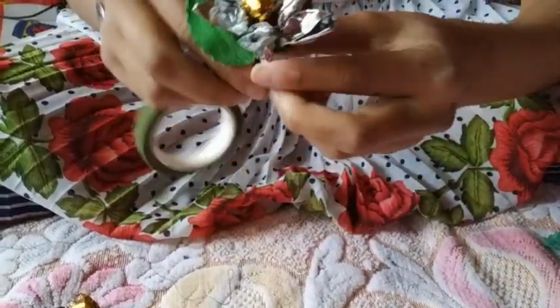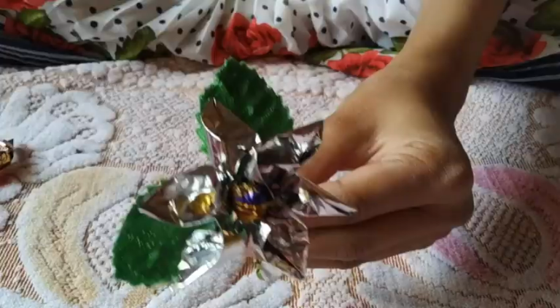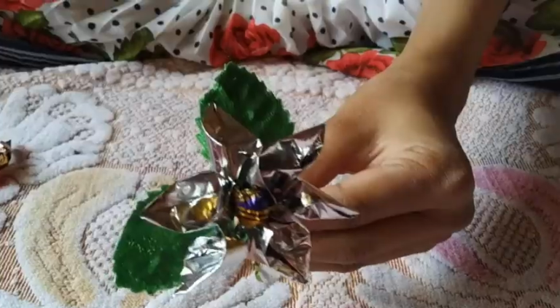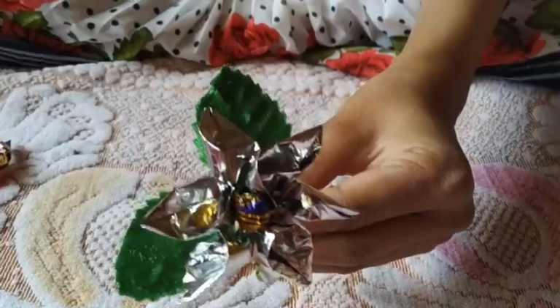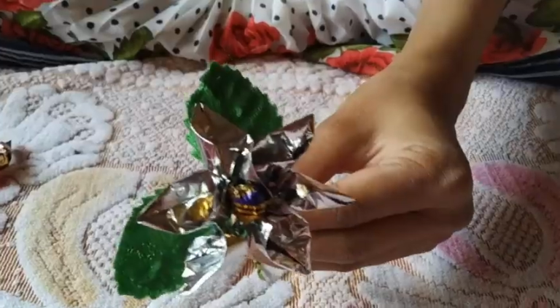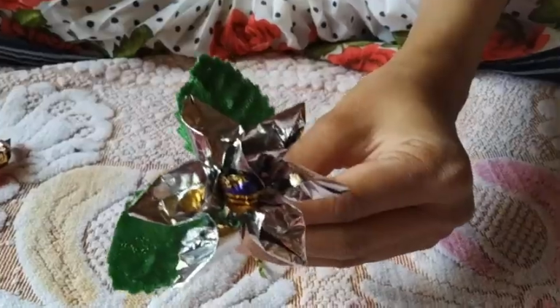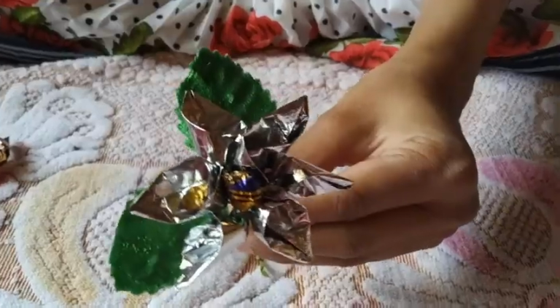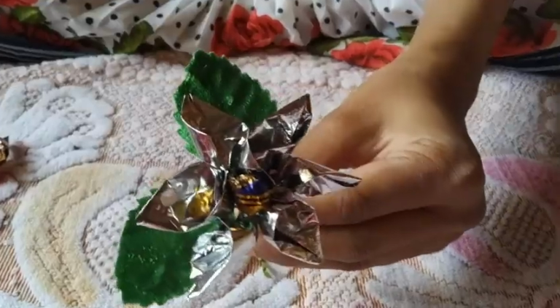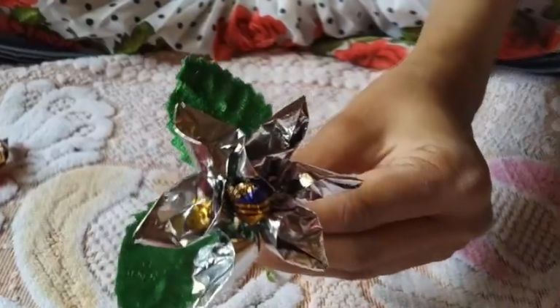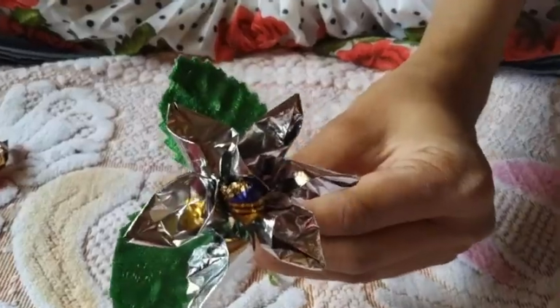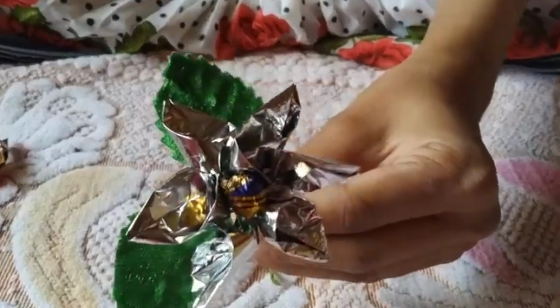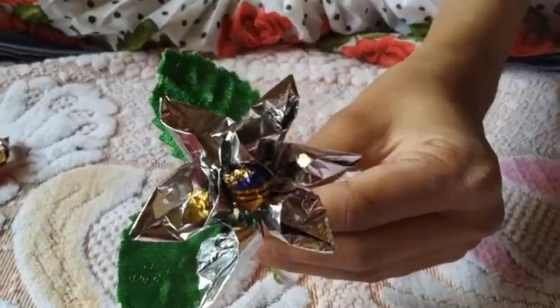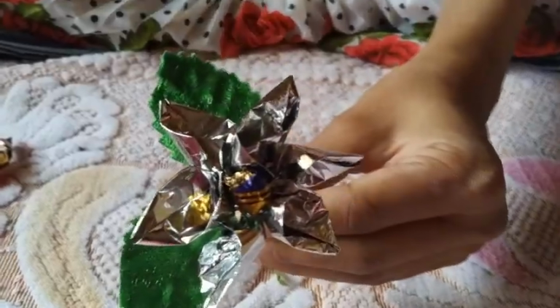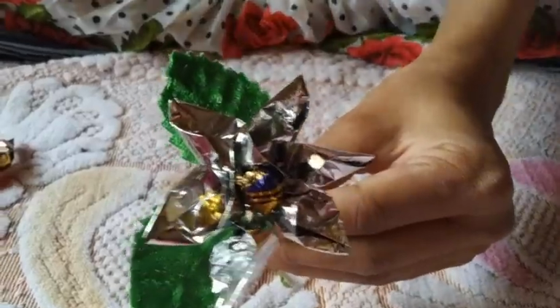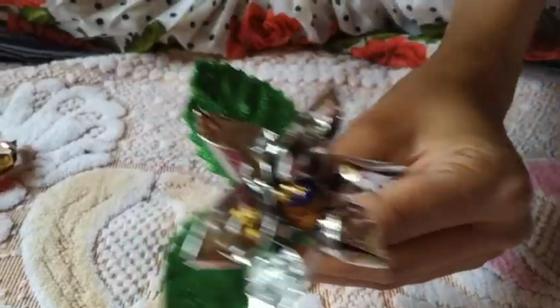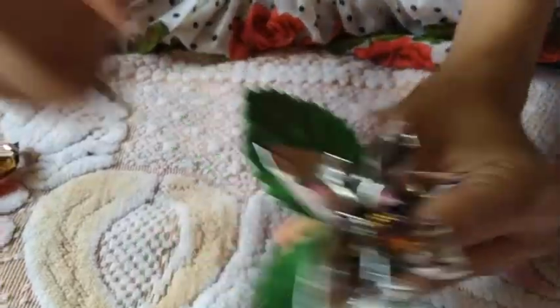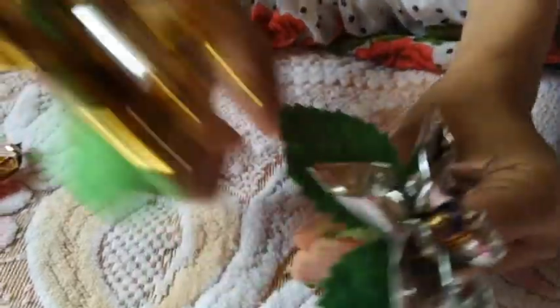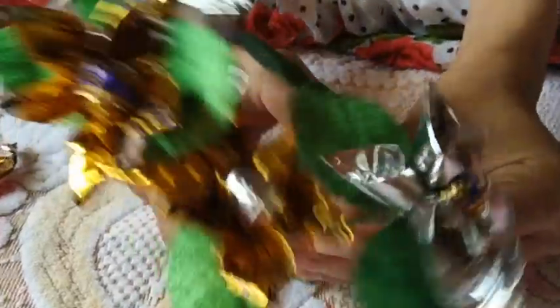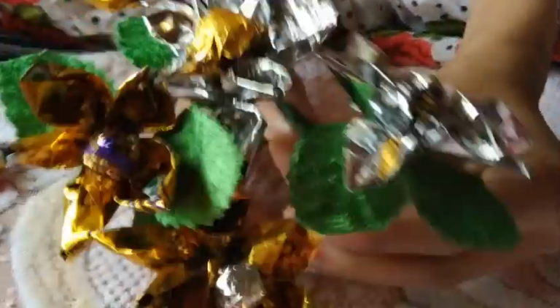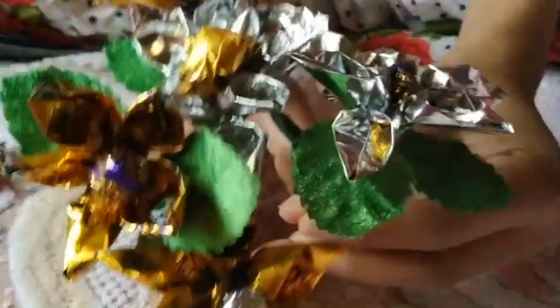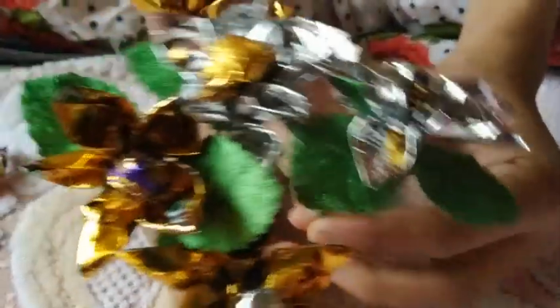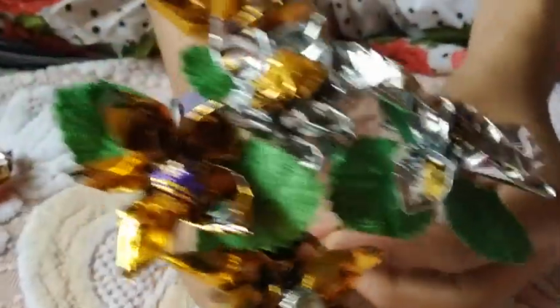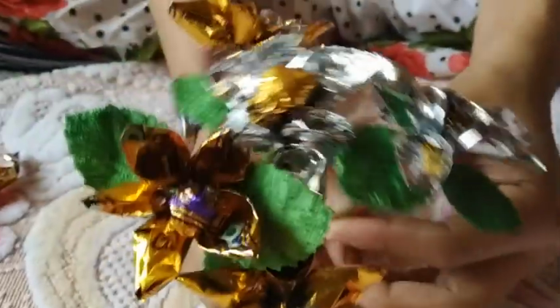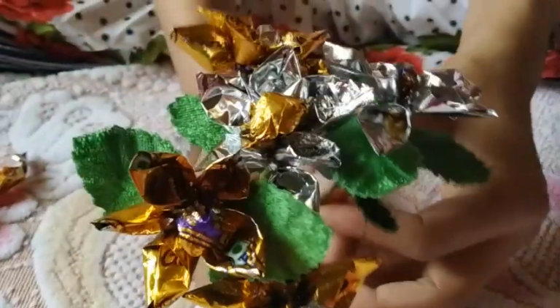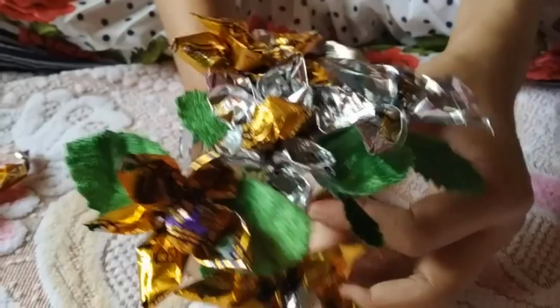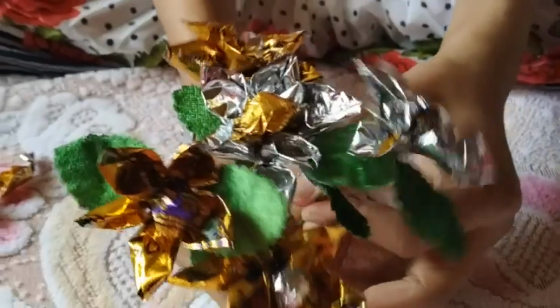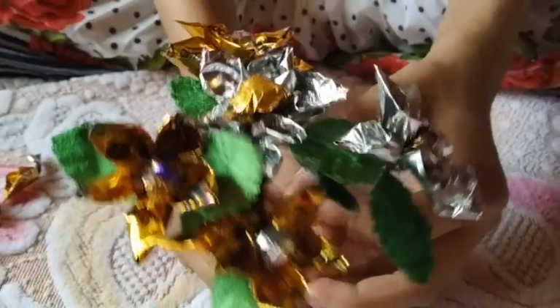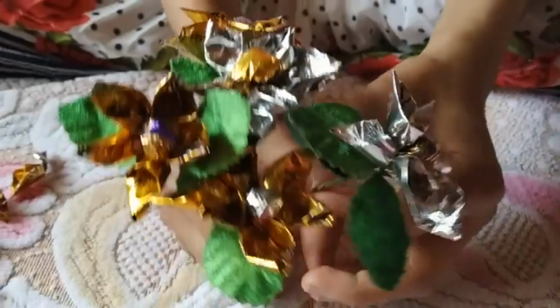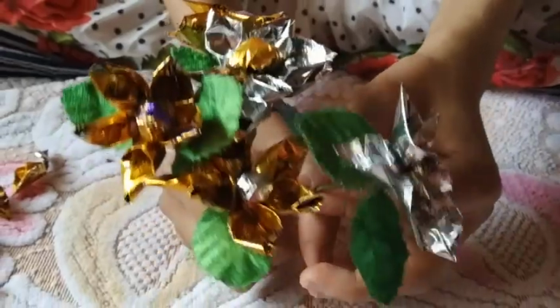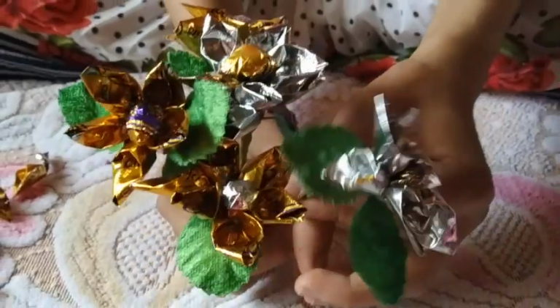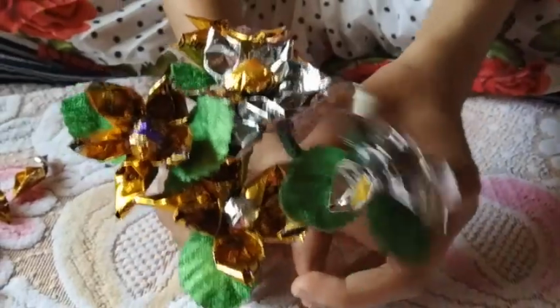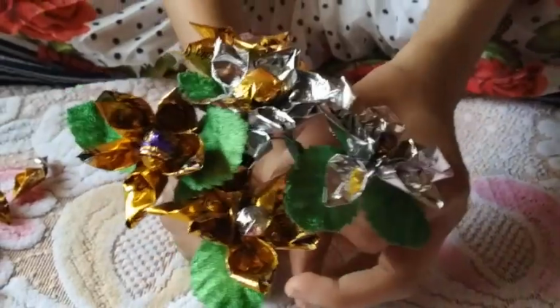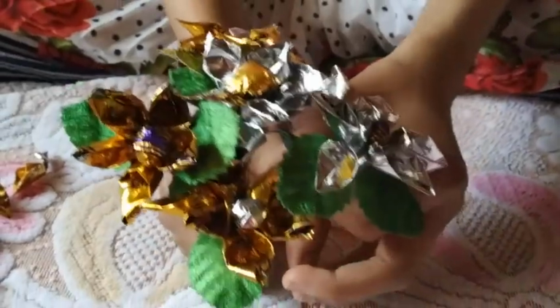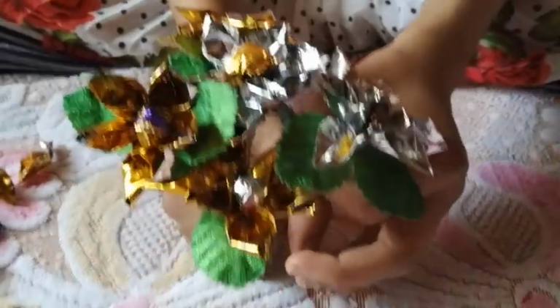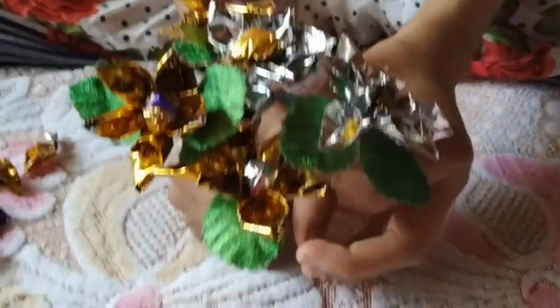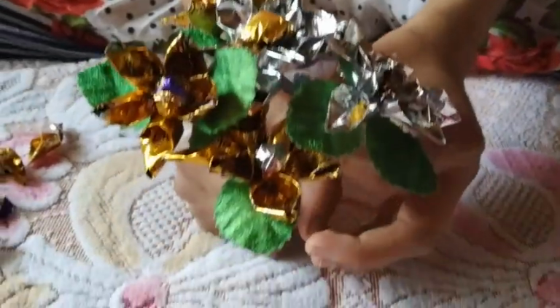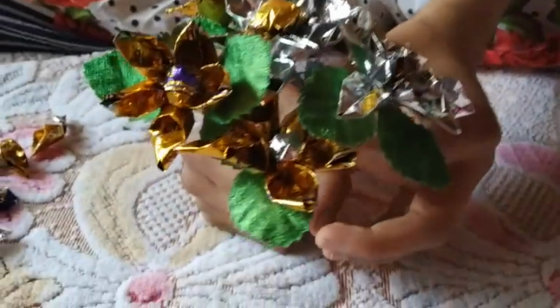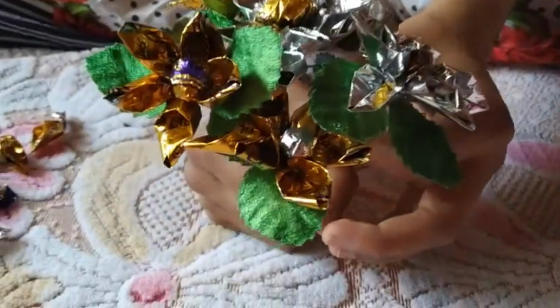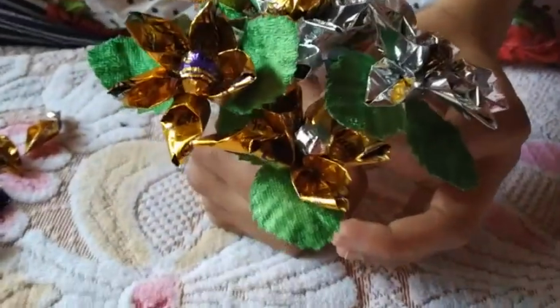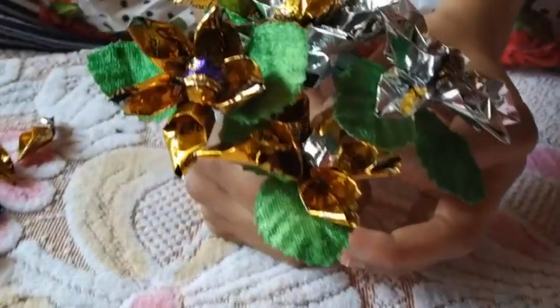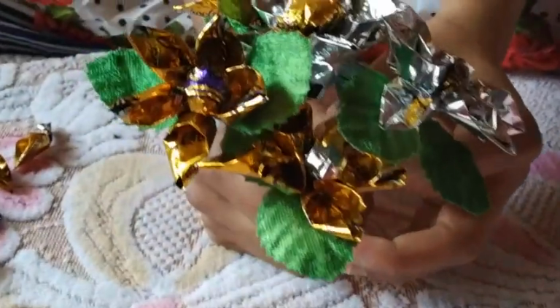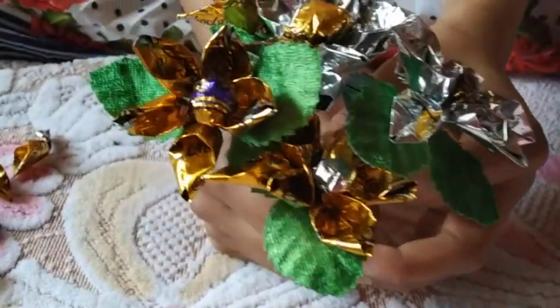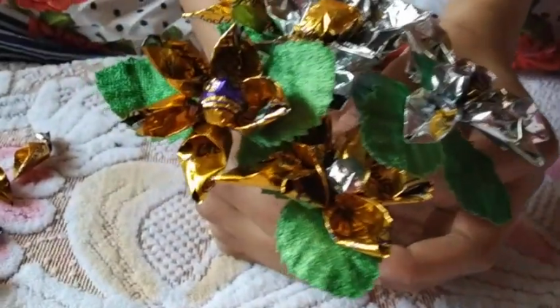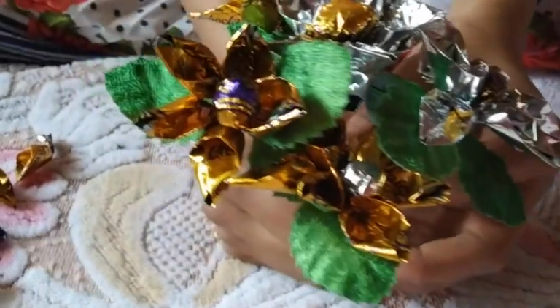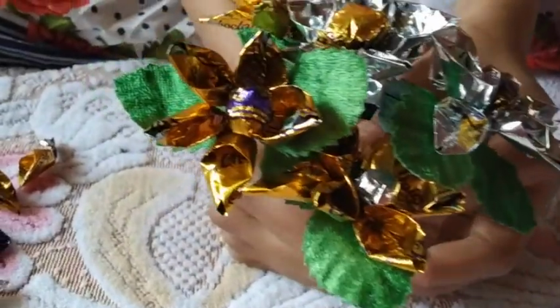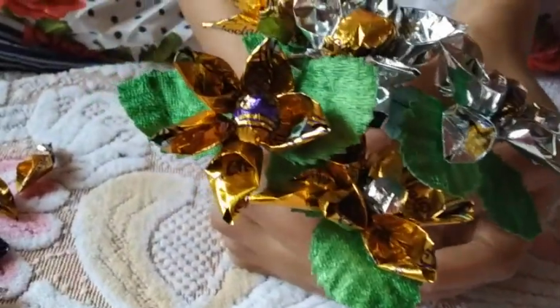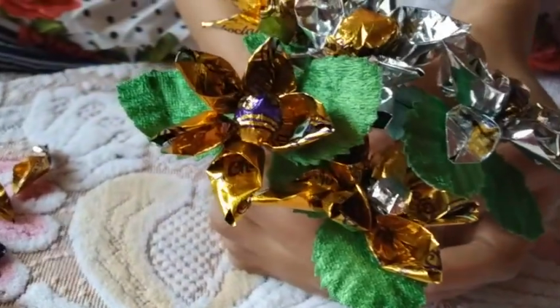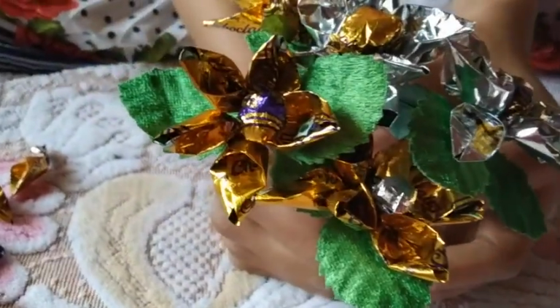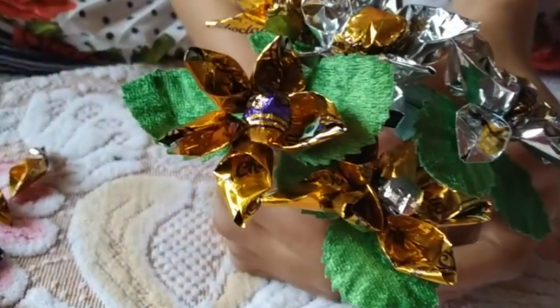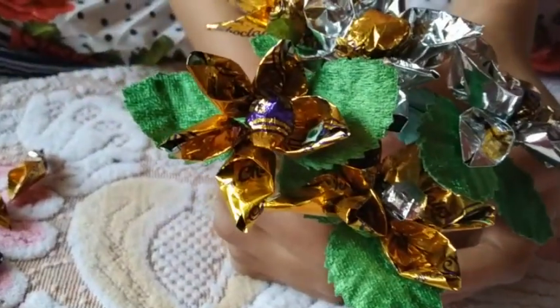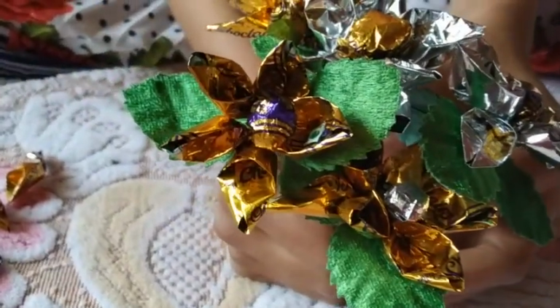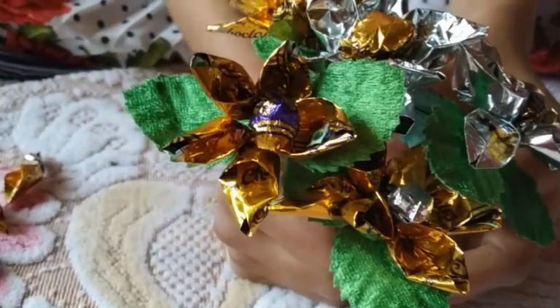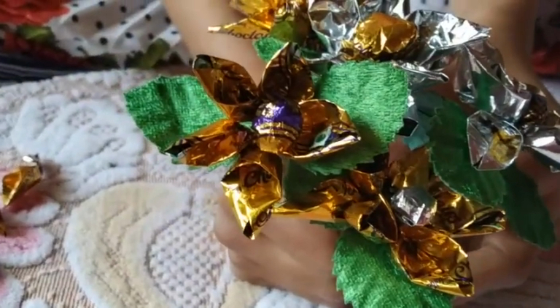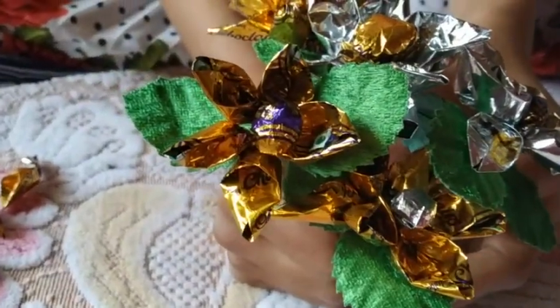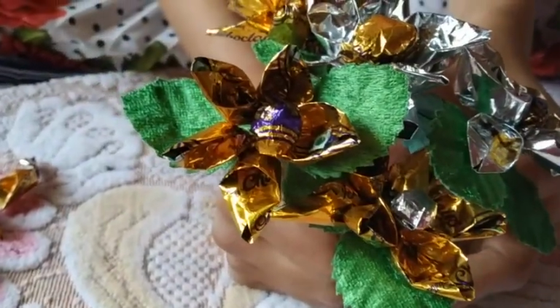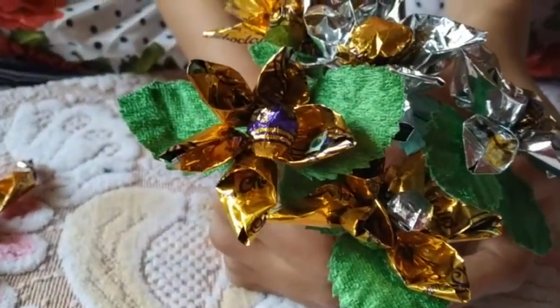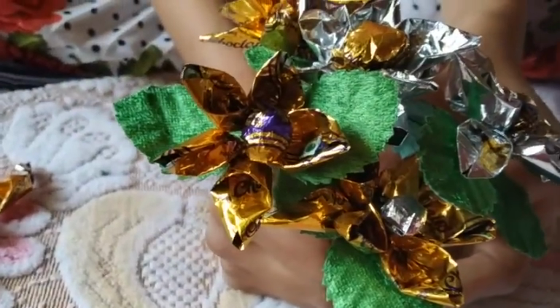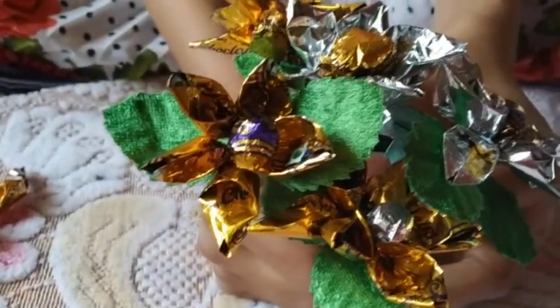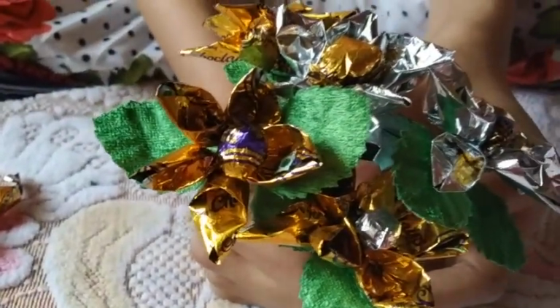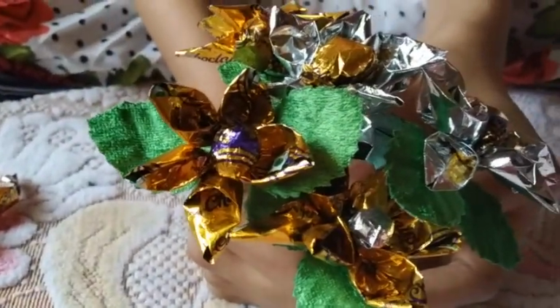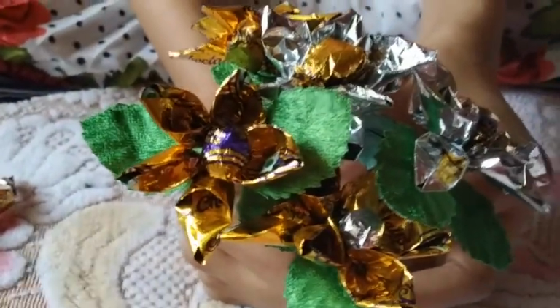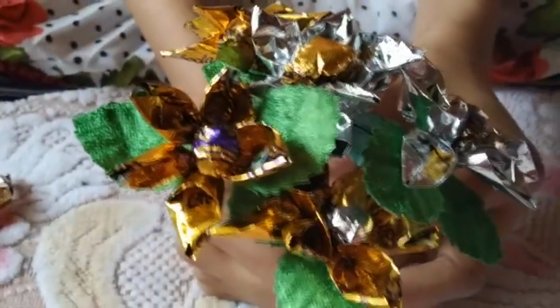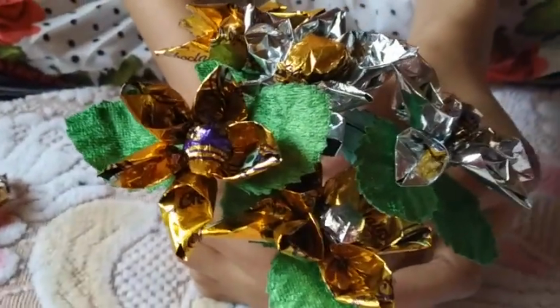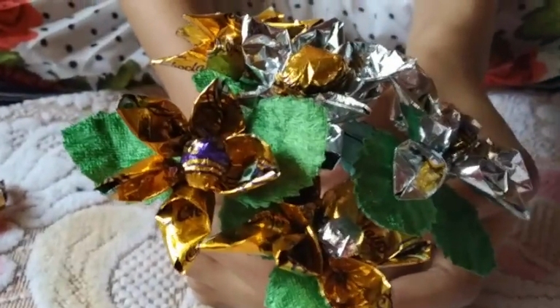By the same process, I have made many flowers. Now these flowers are ready to be decorated in a flower pot. Thank you.